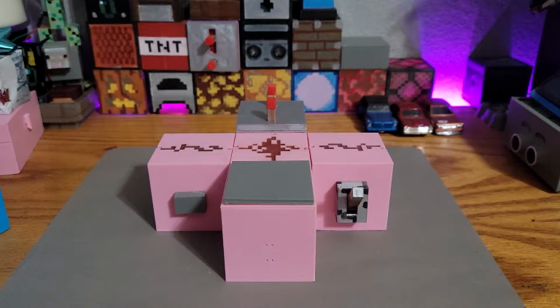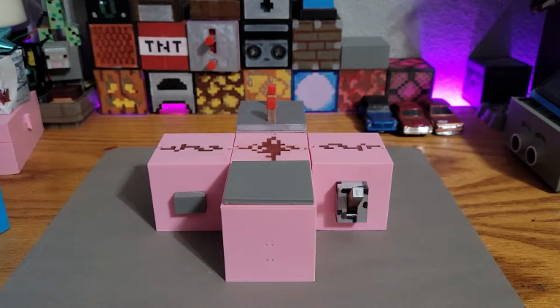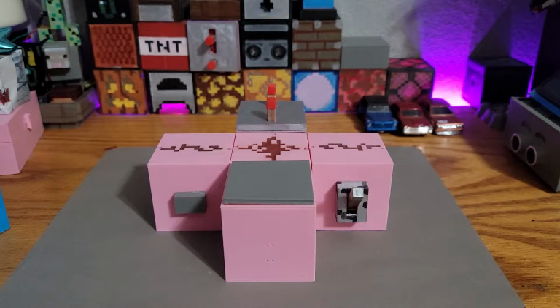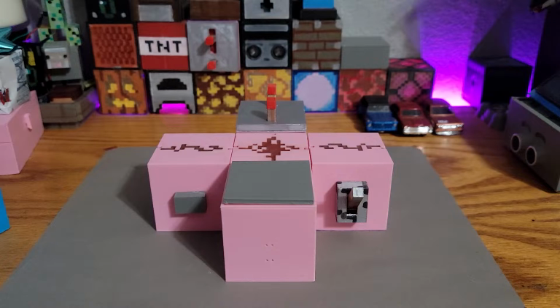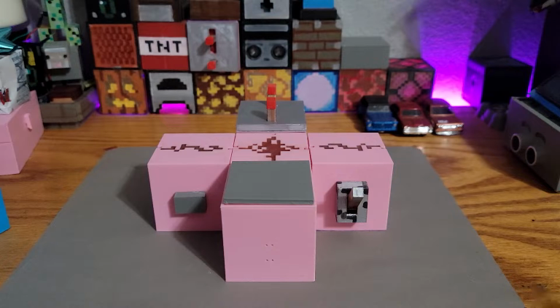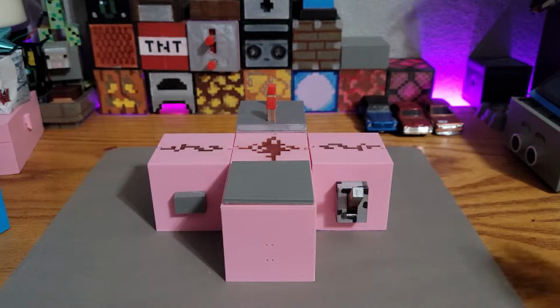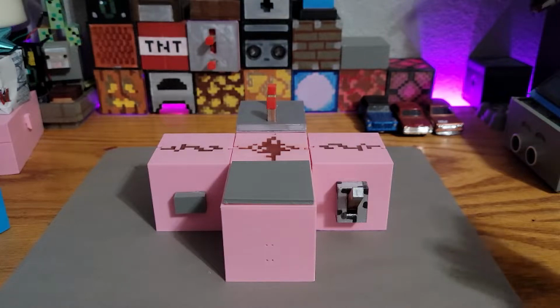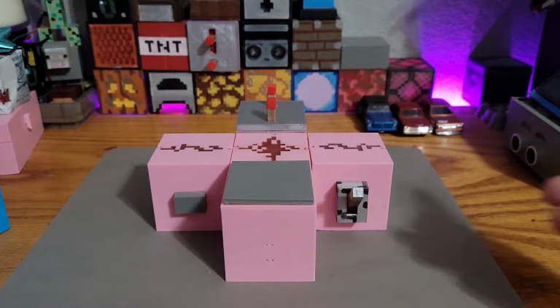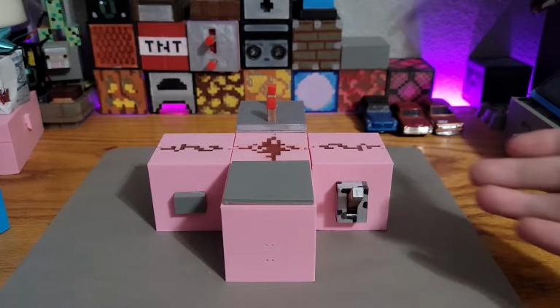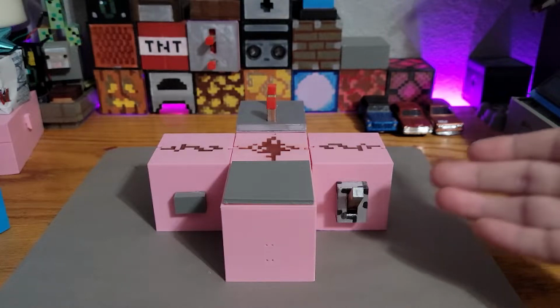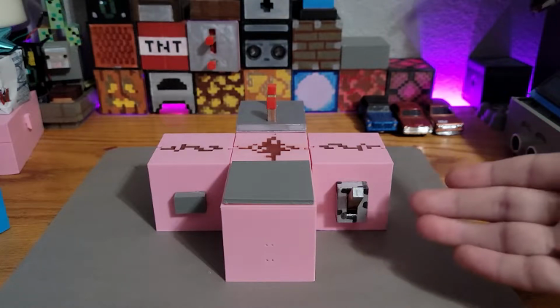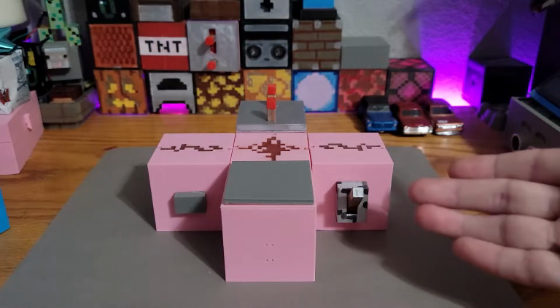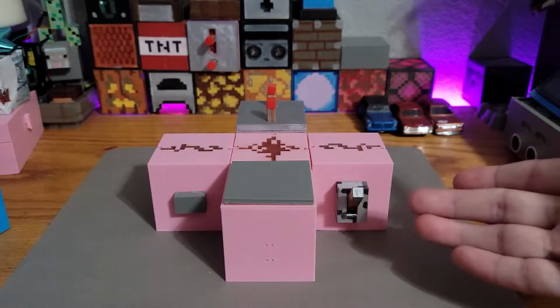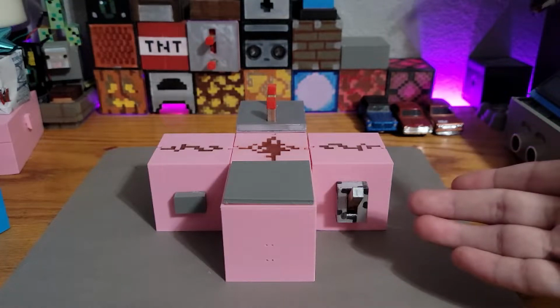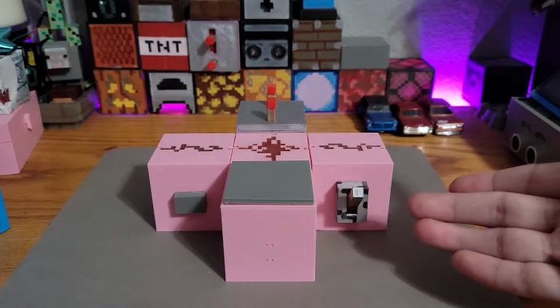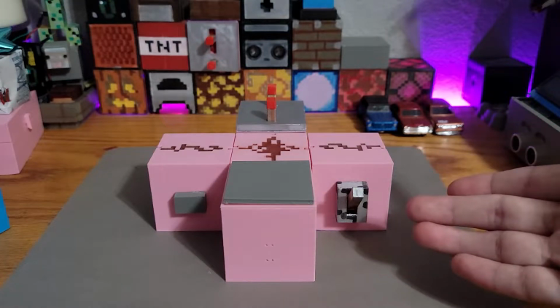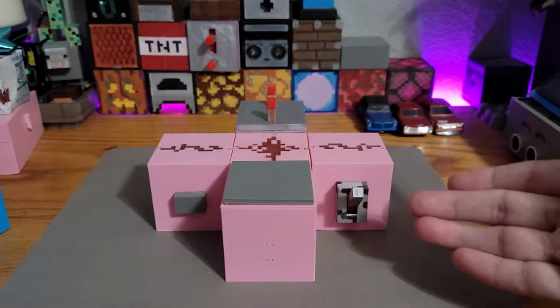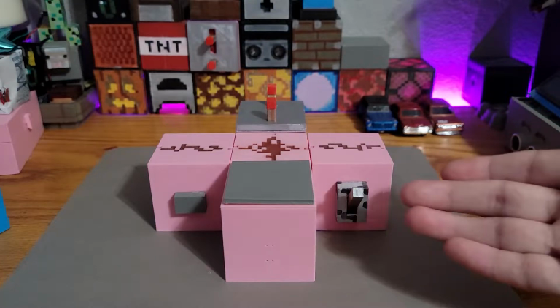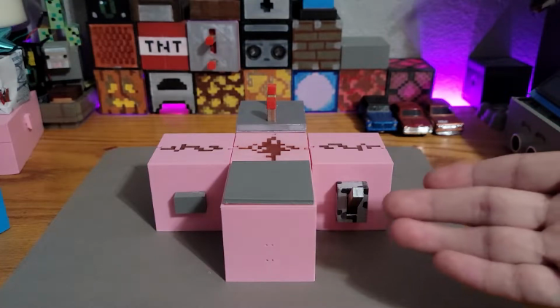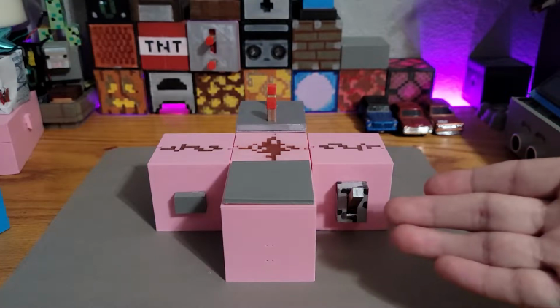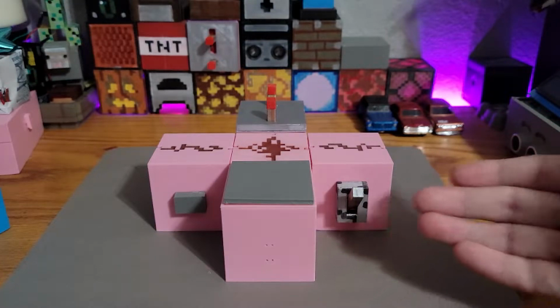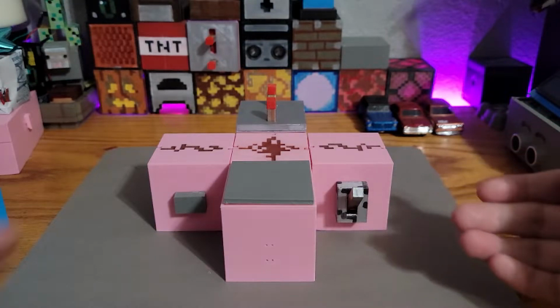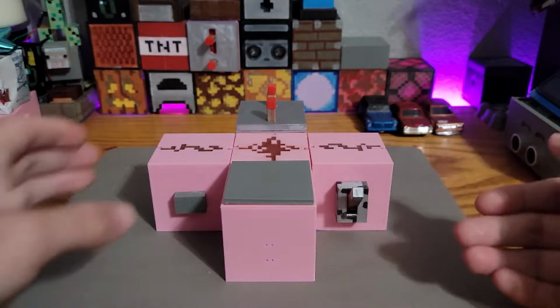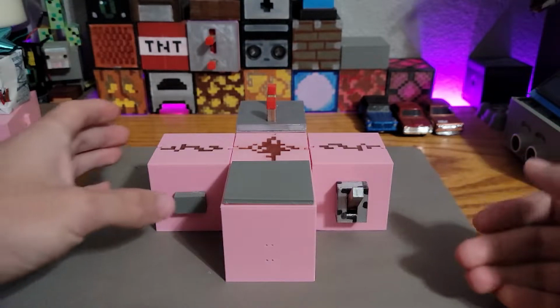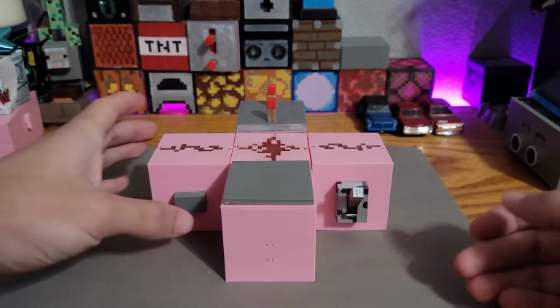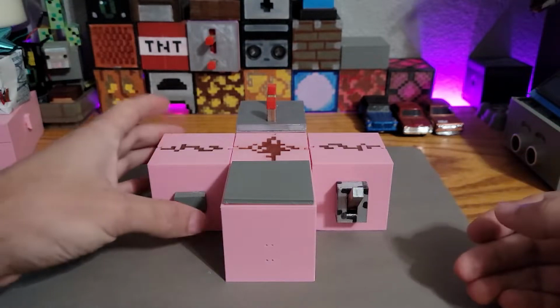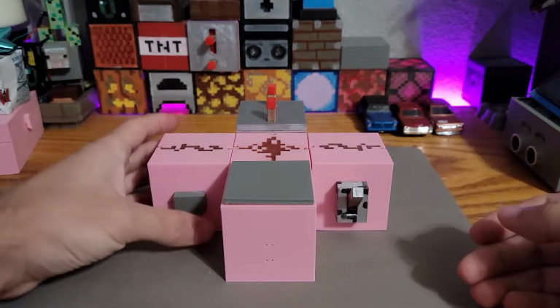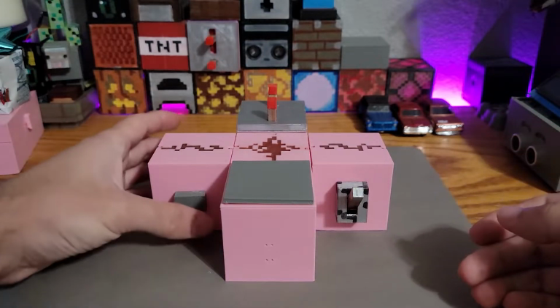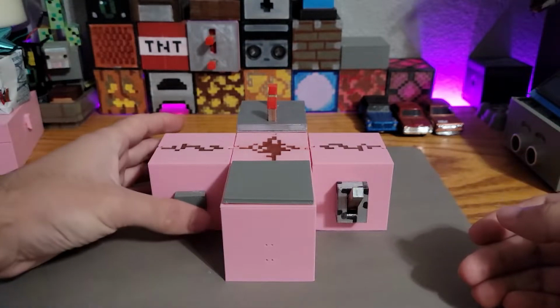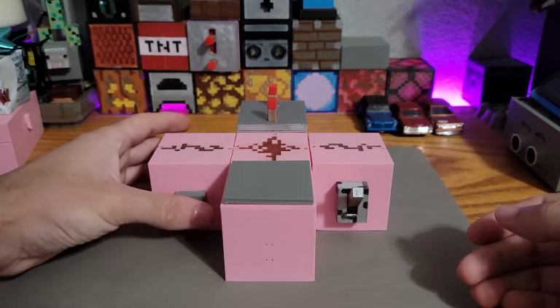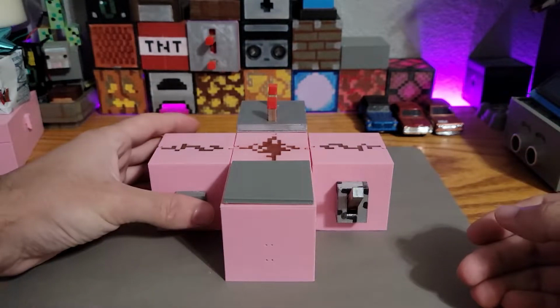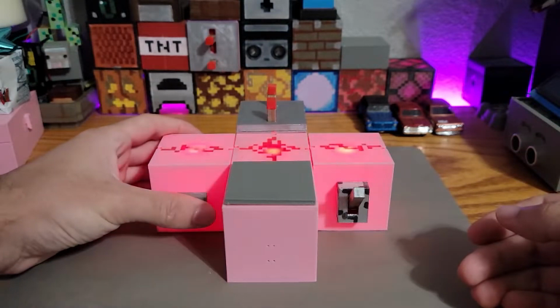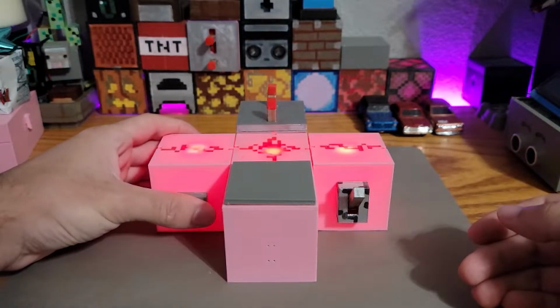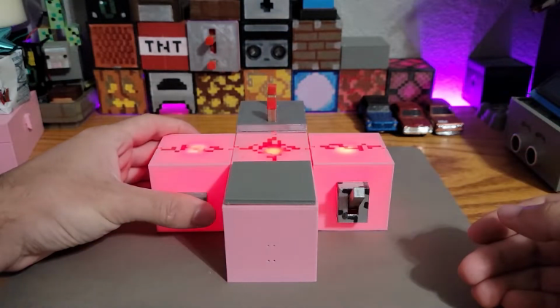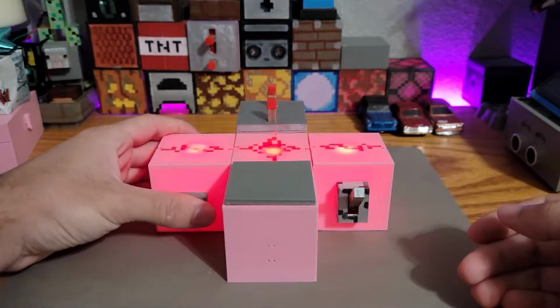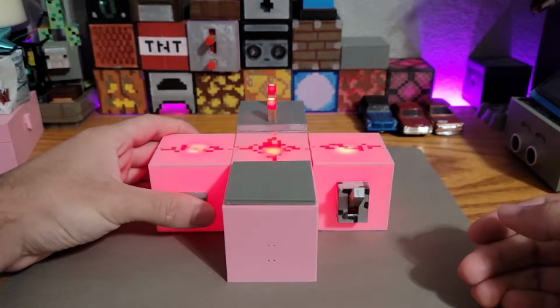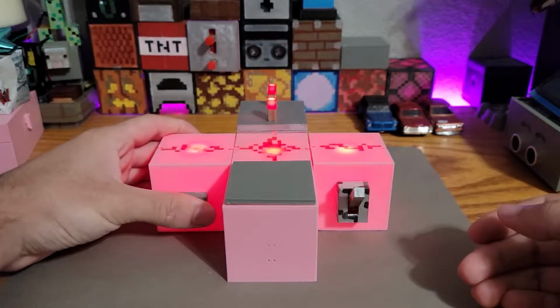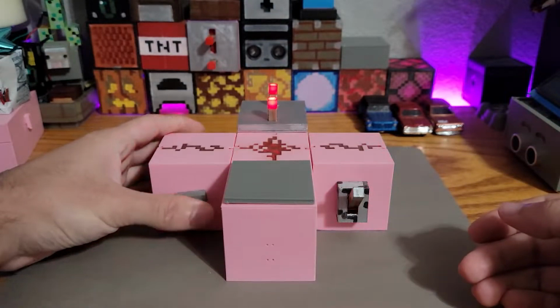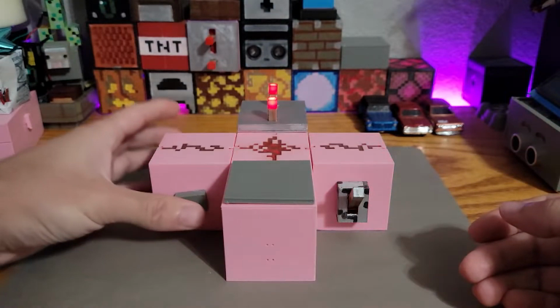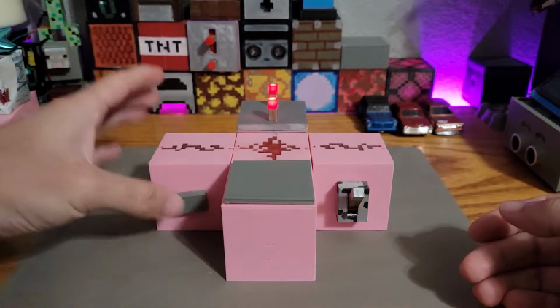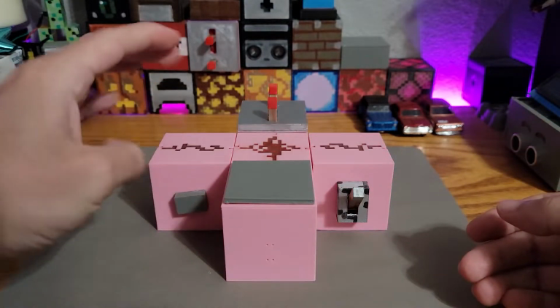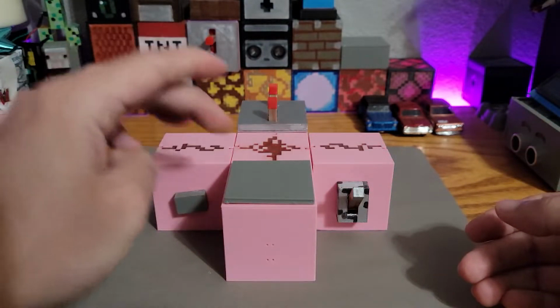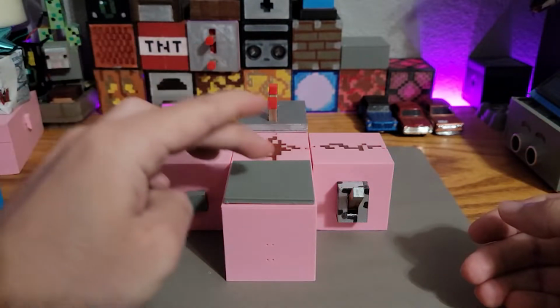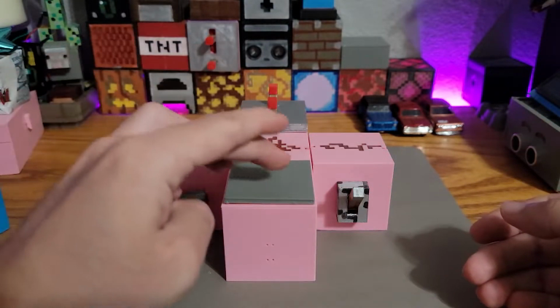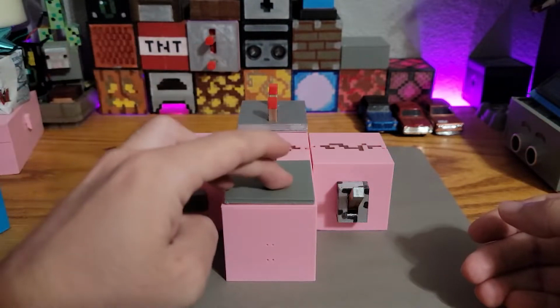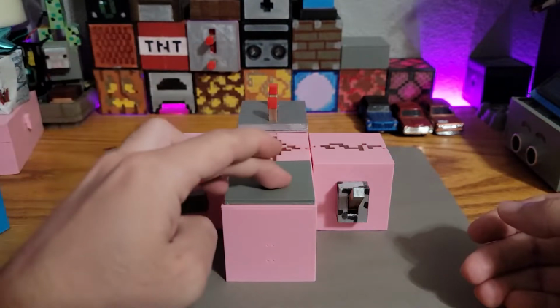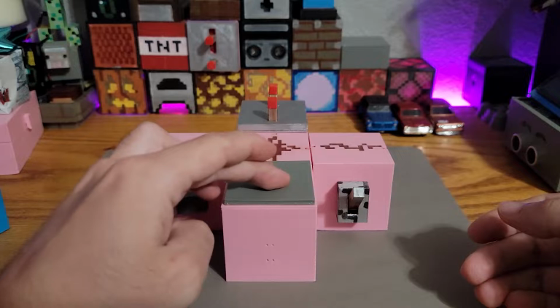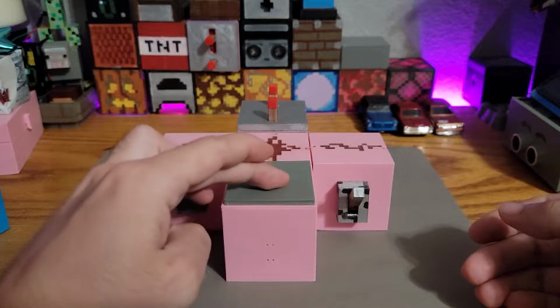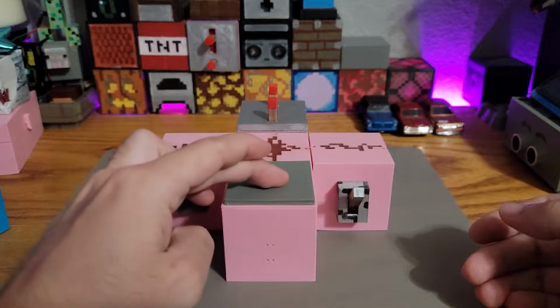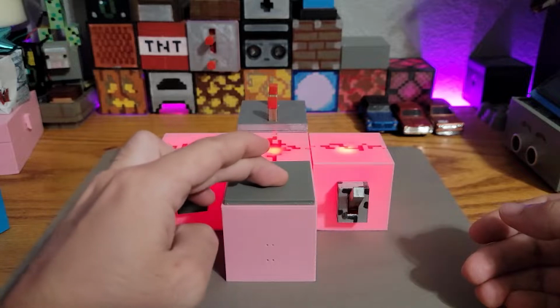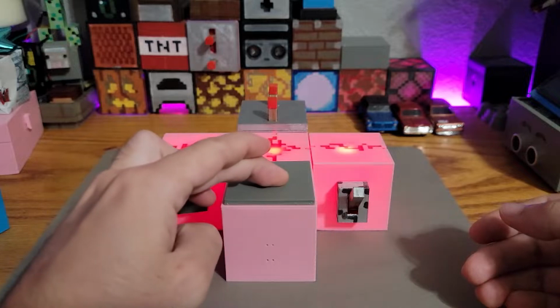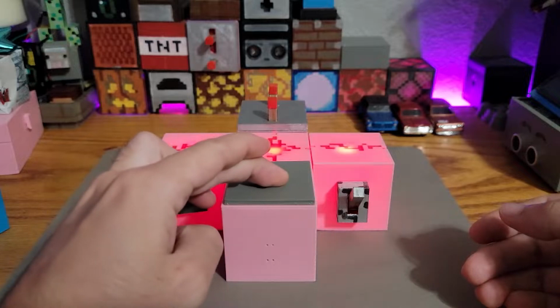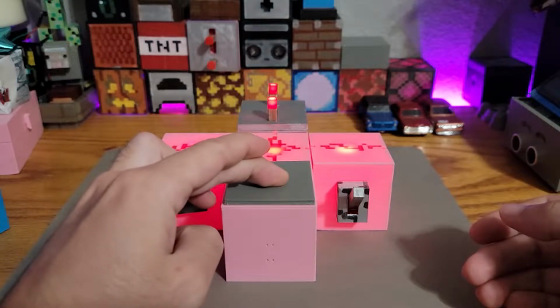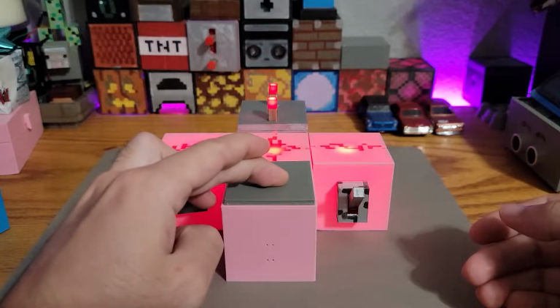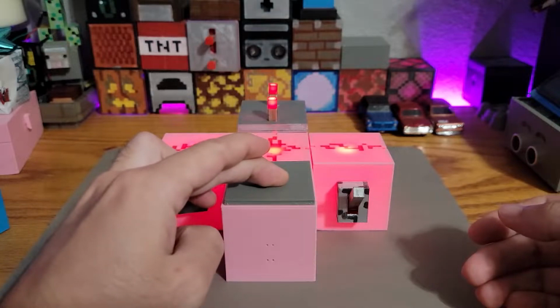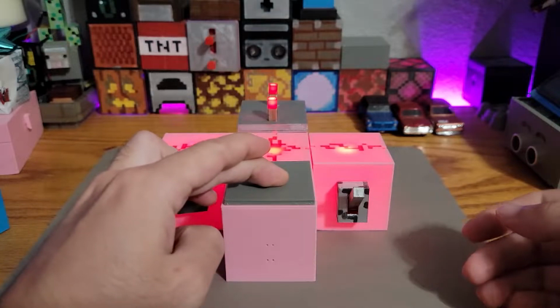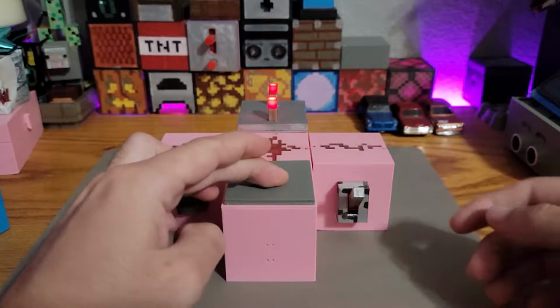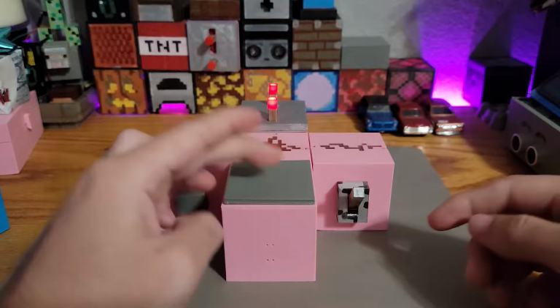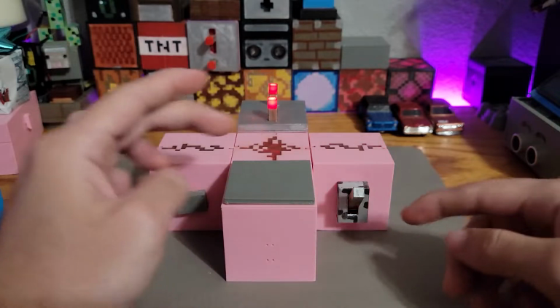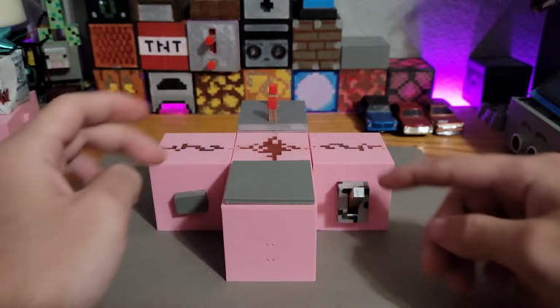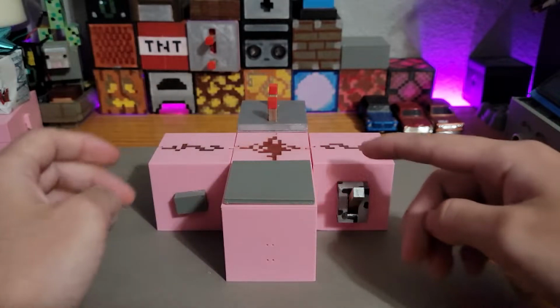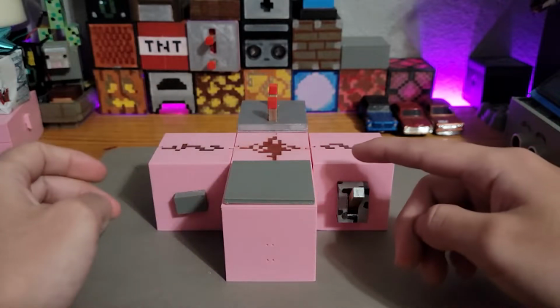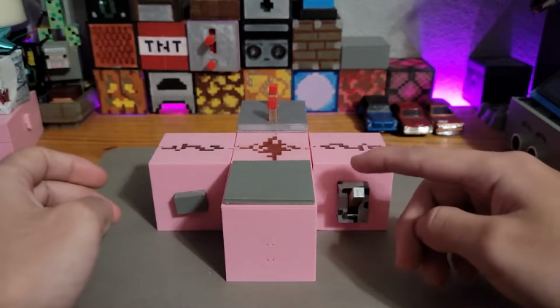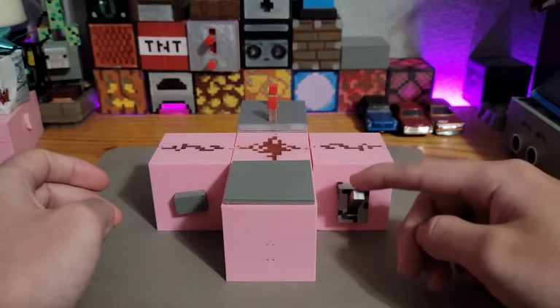Here I got the holy trinity of redstone. I got a button, pressure plate, and the lever.